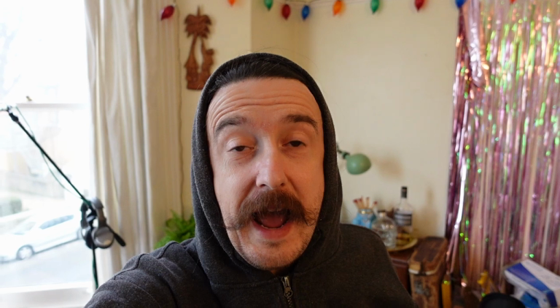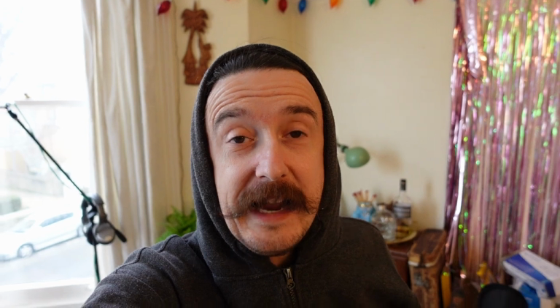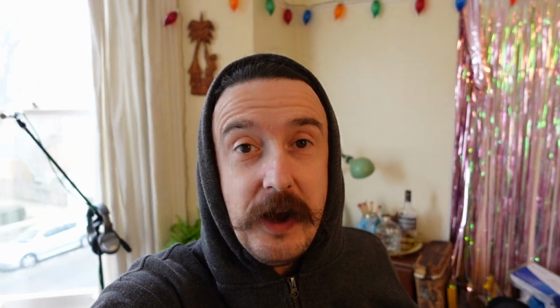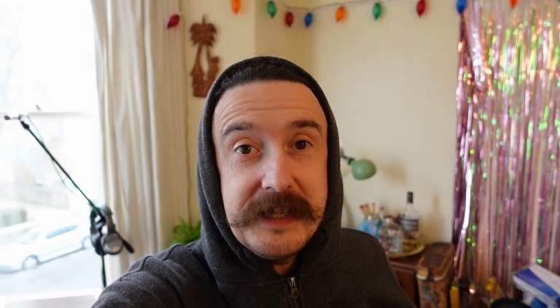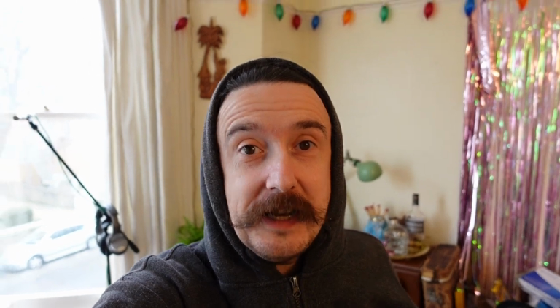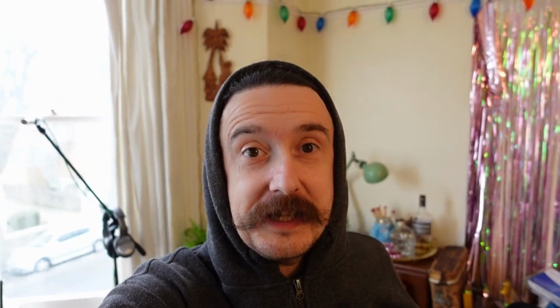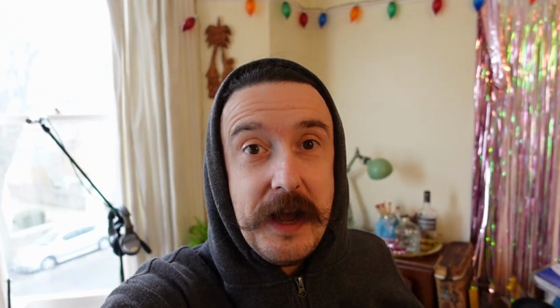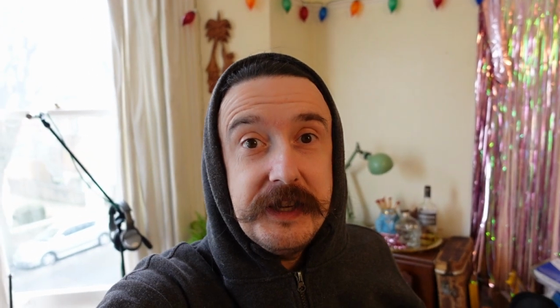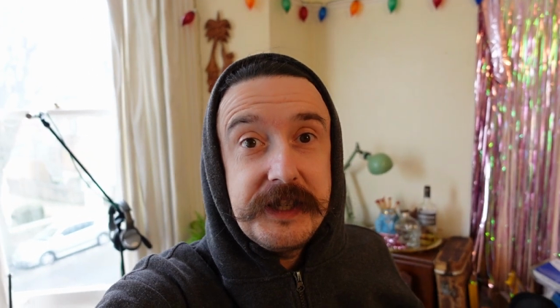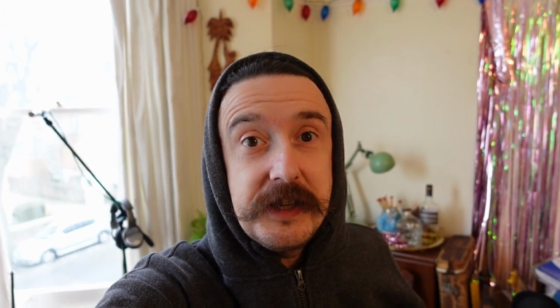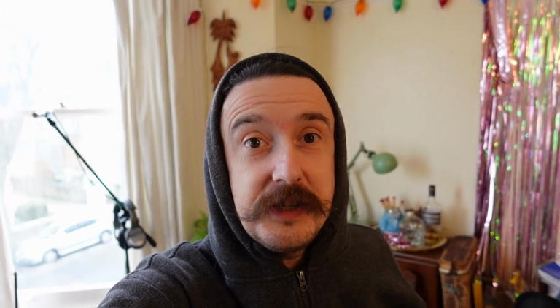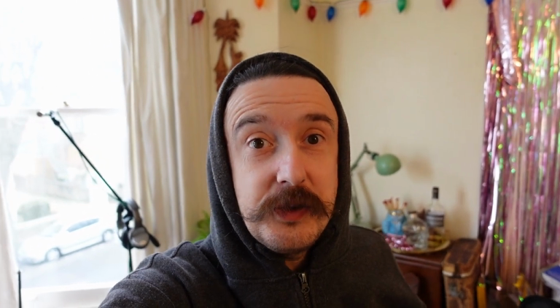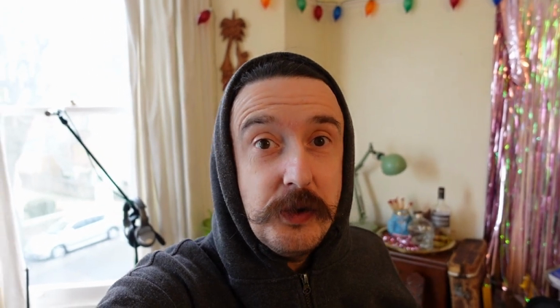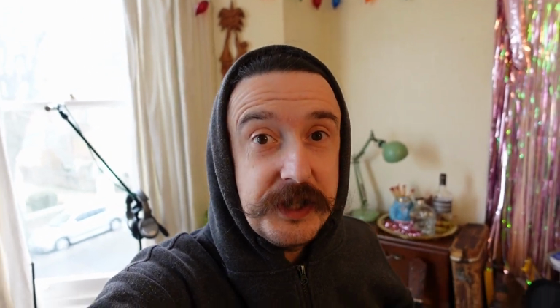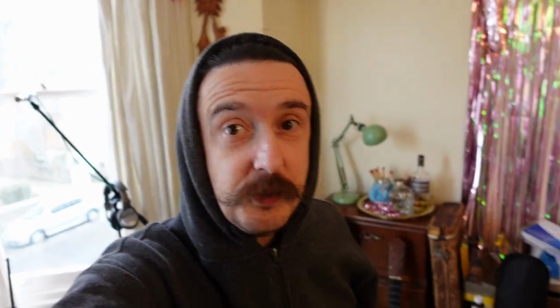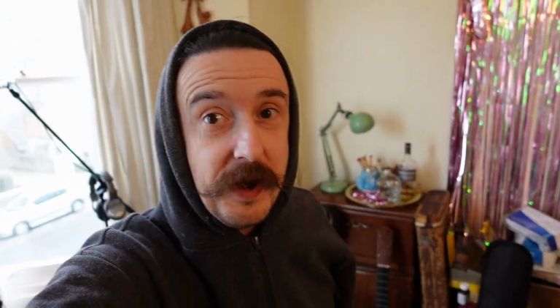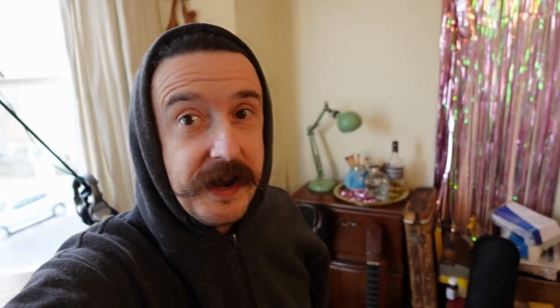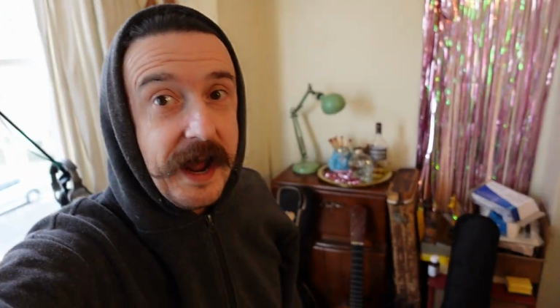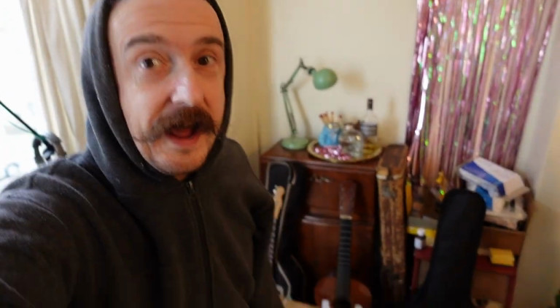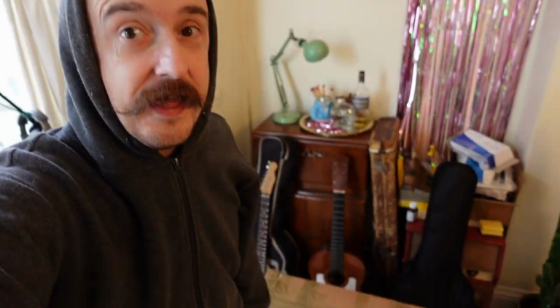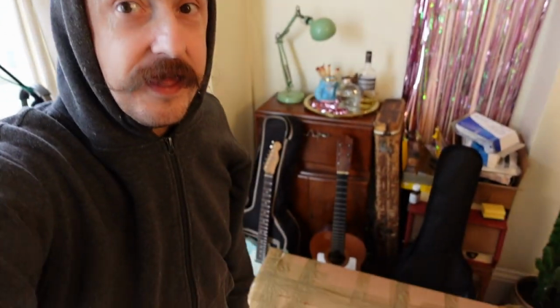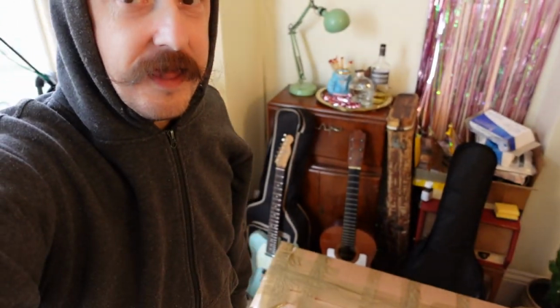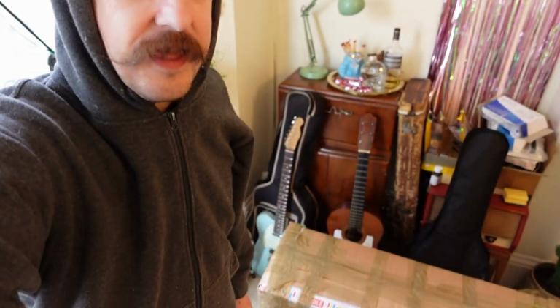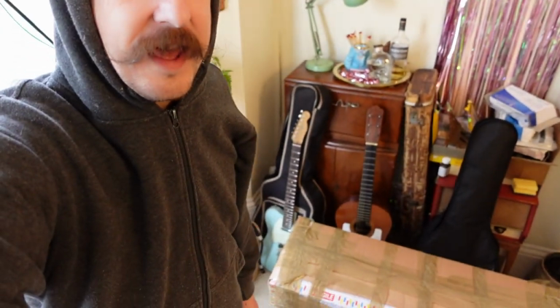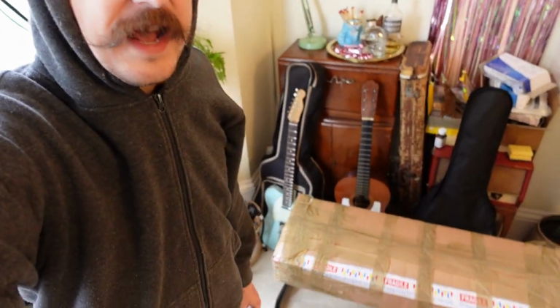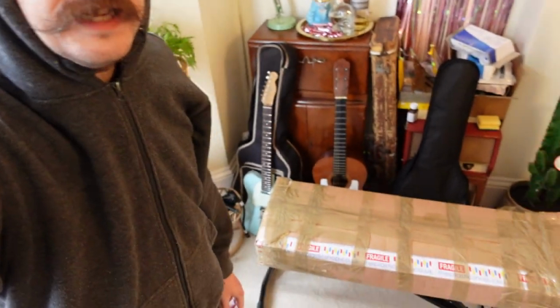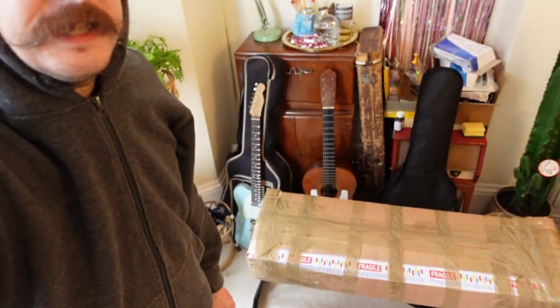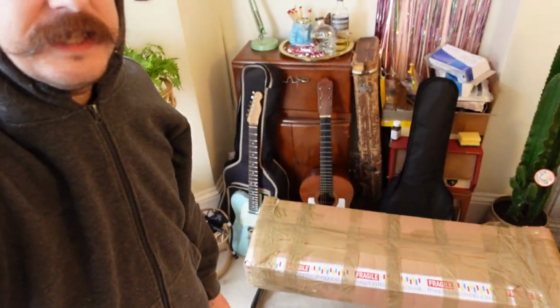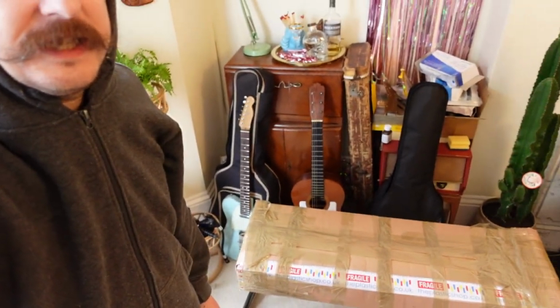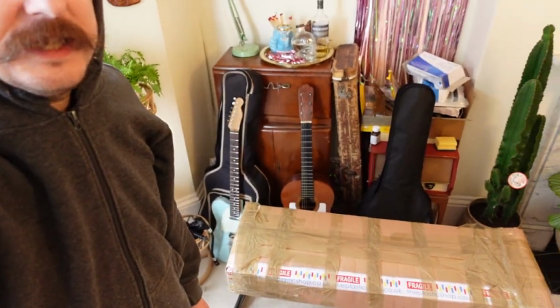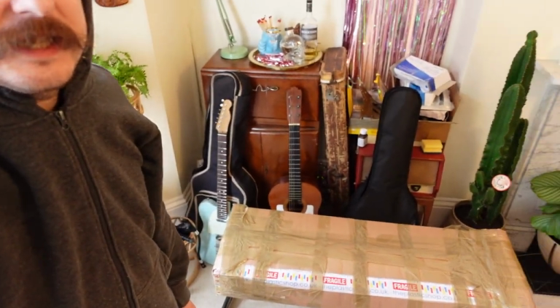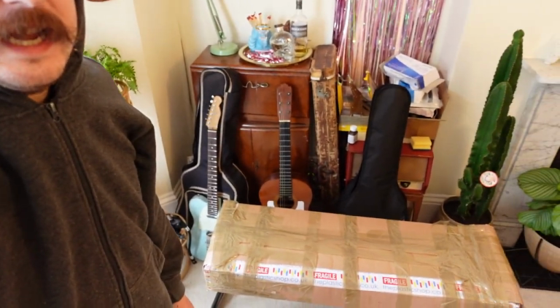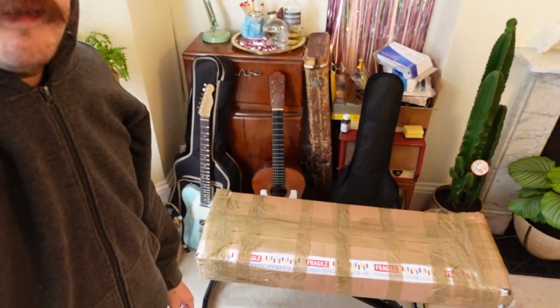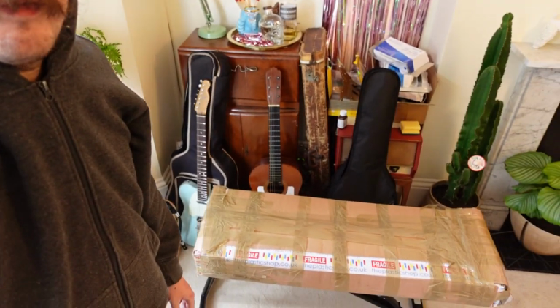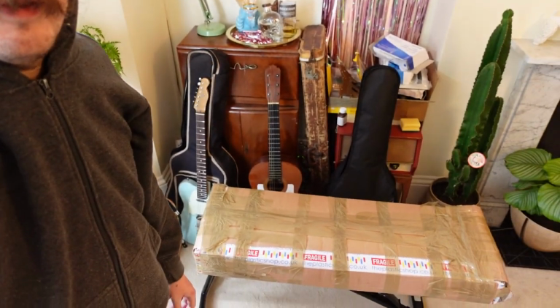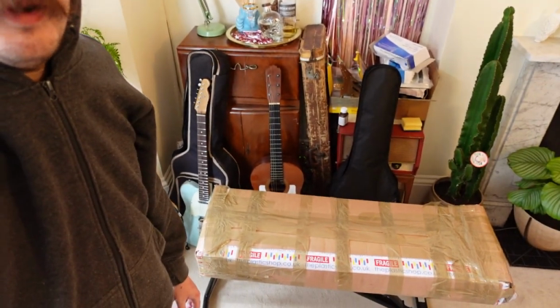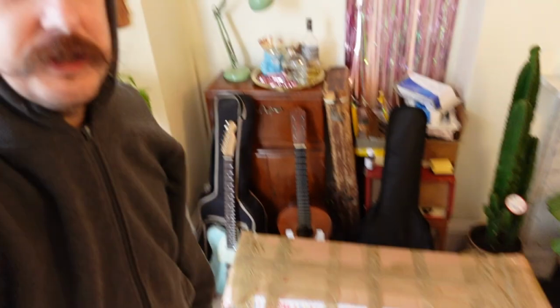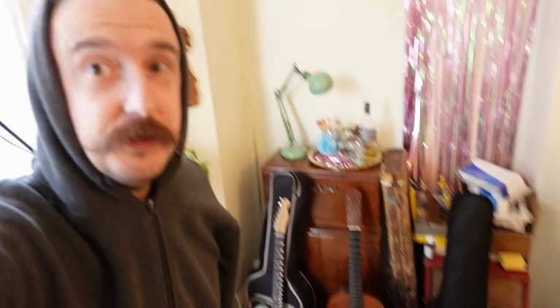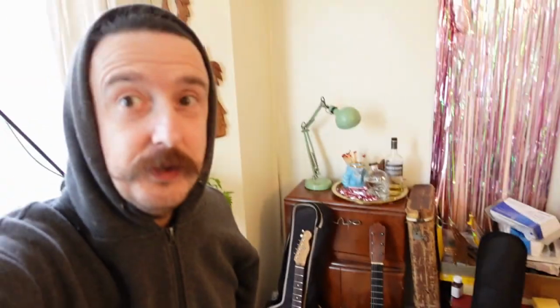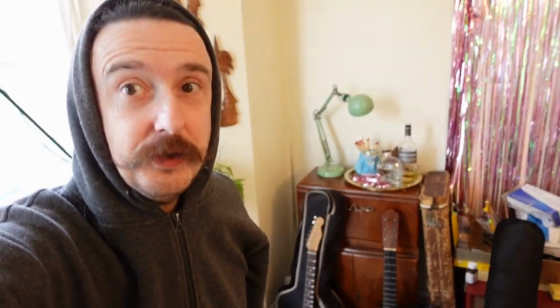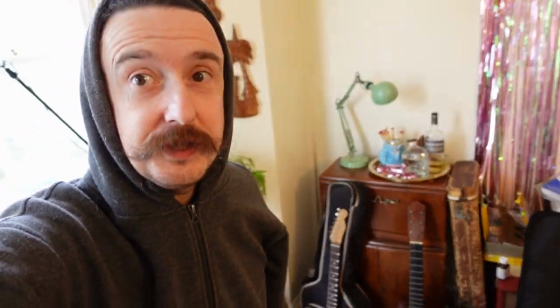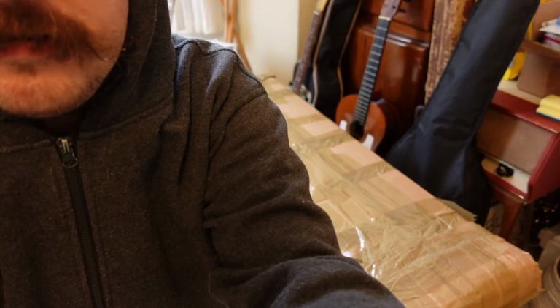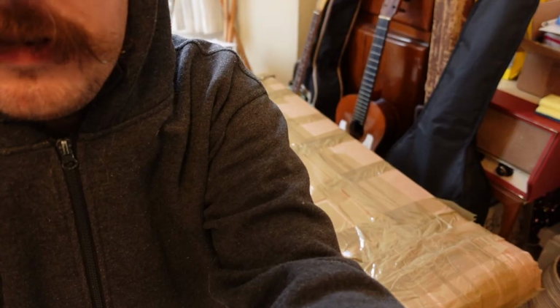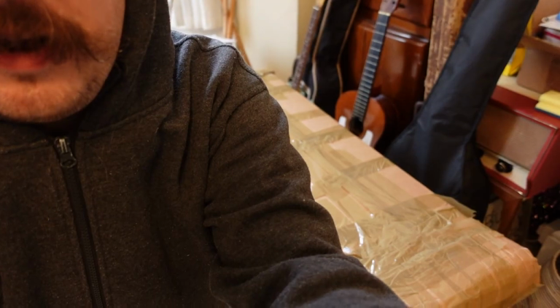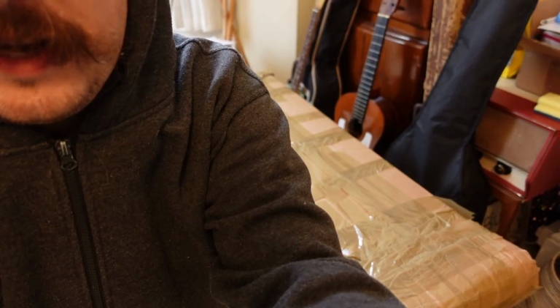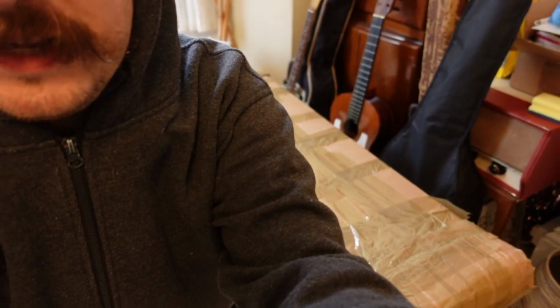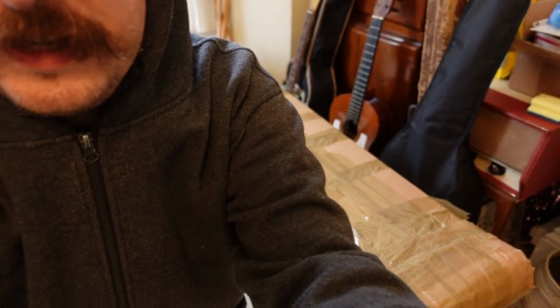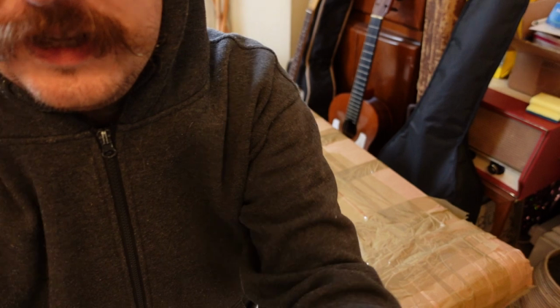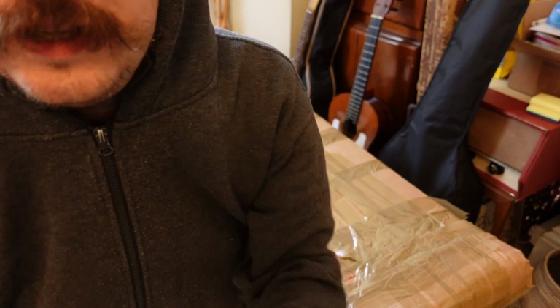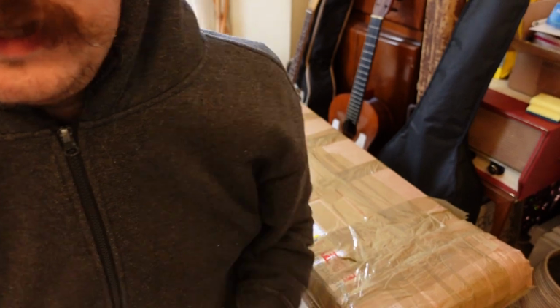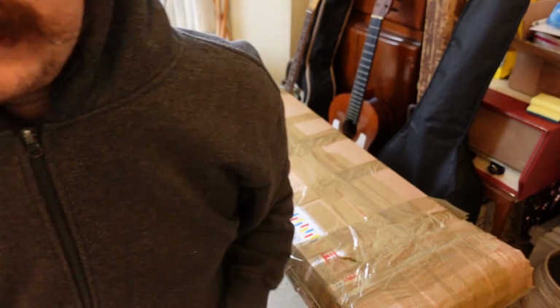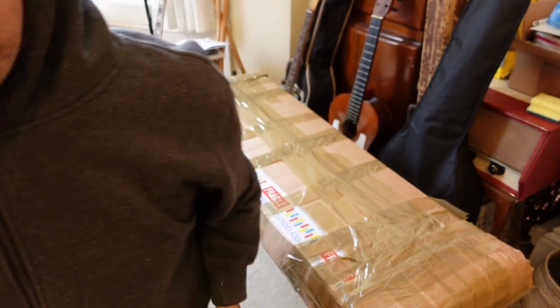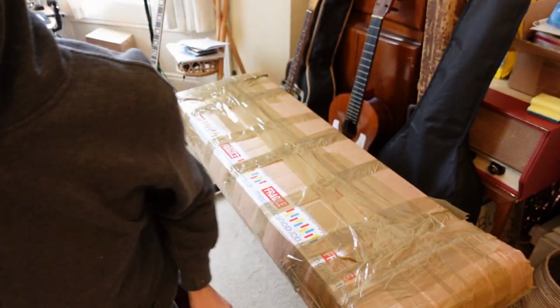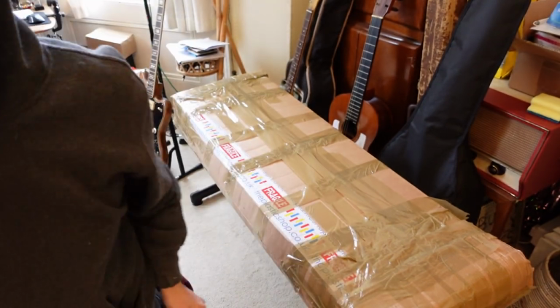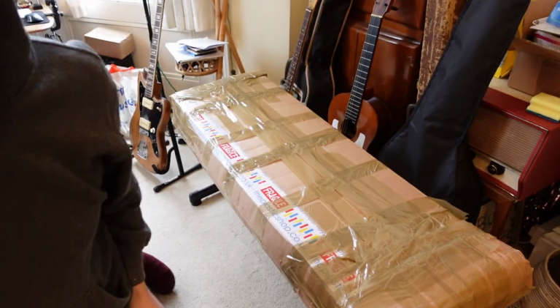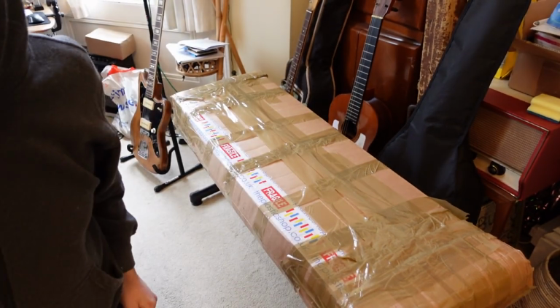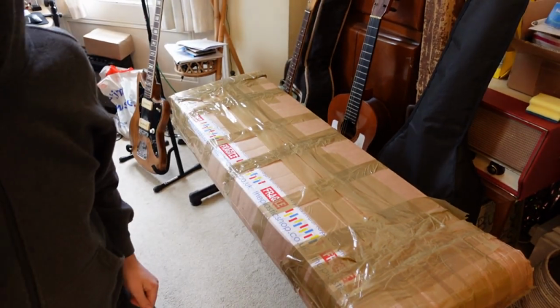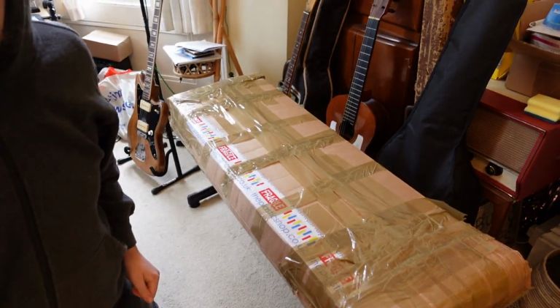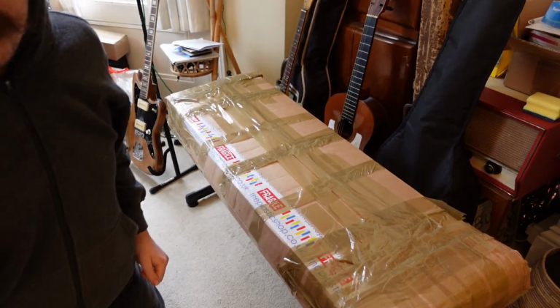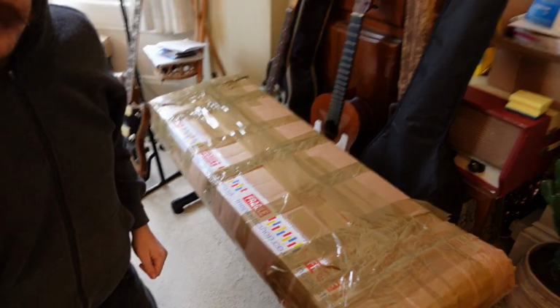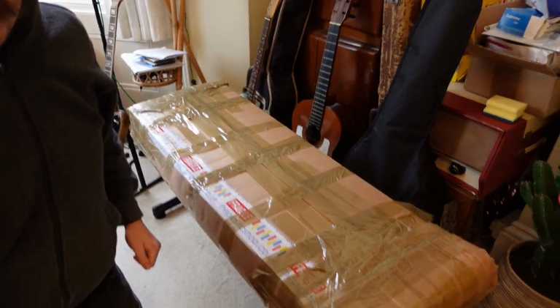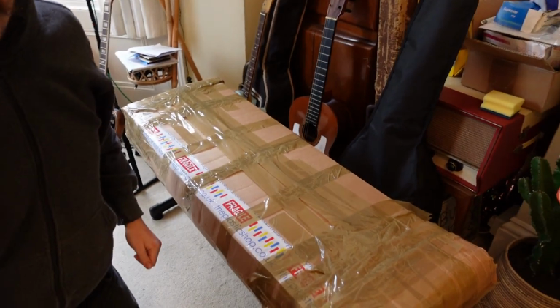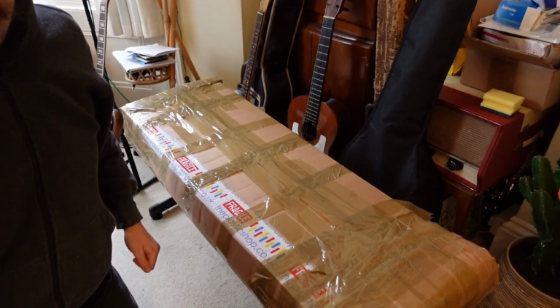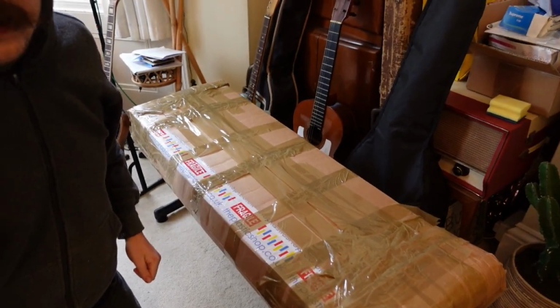Hey guys, how's it going? So the door just went and this just came through my door. Let's get this bad boy open, shall we?